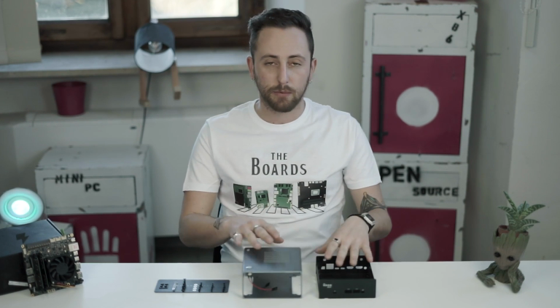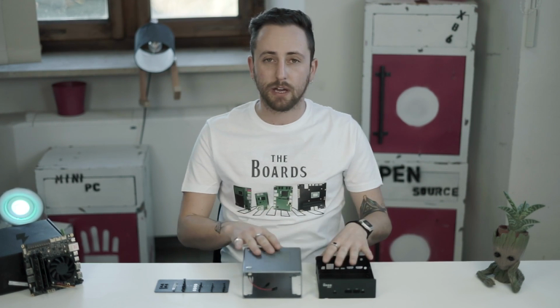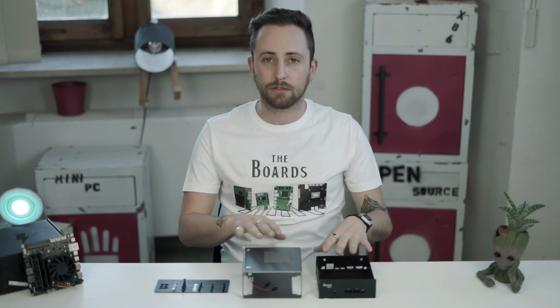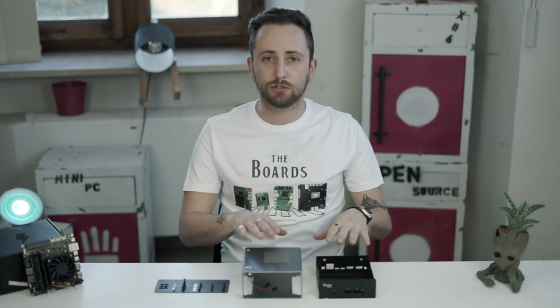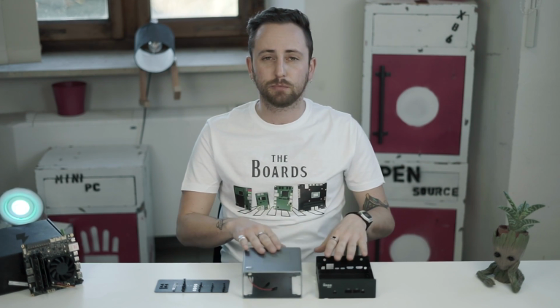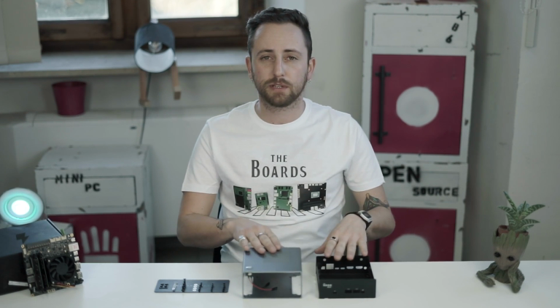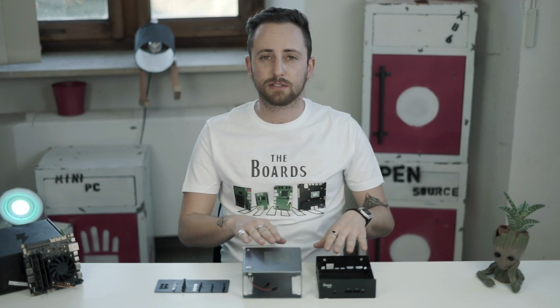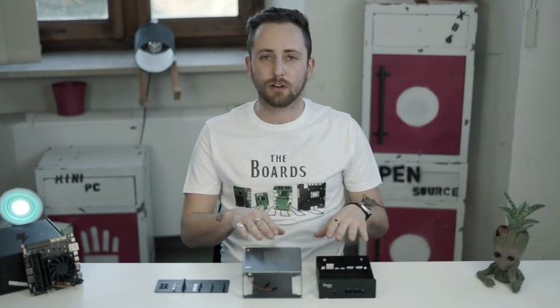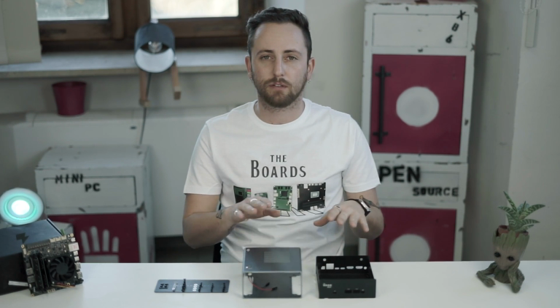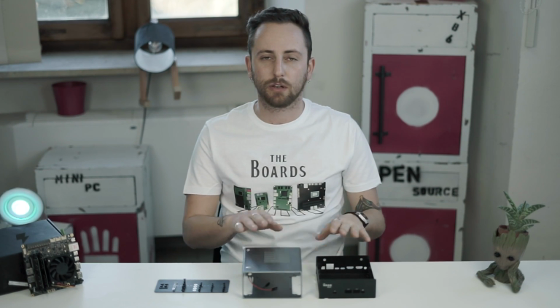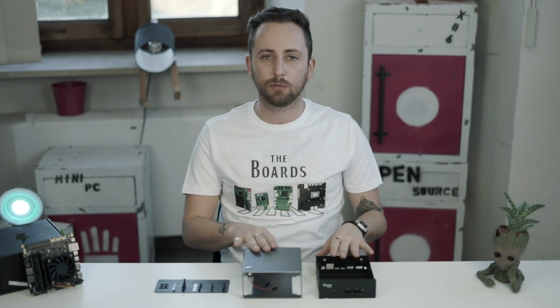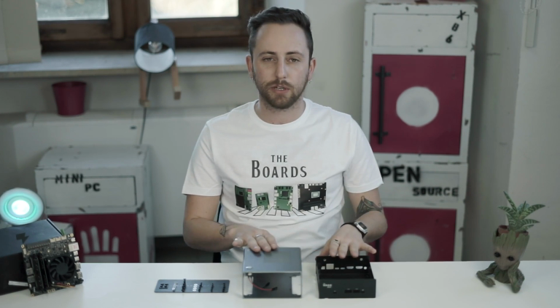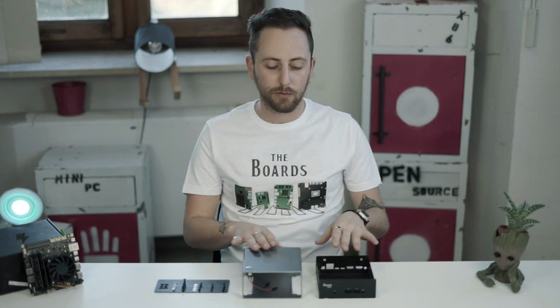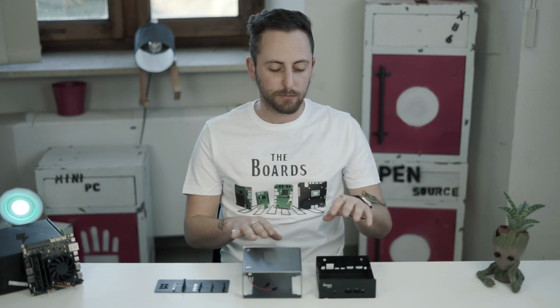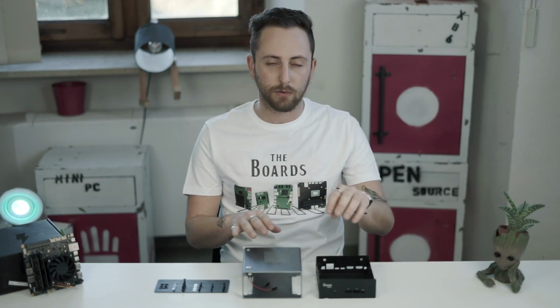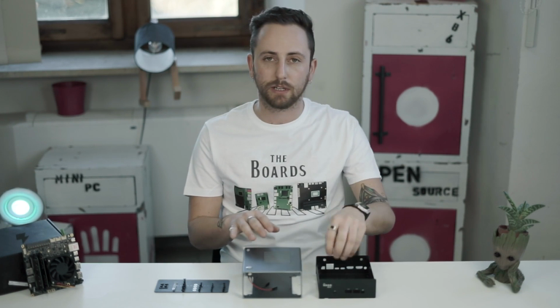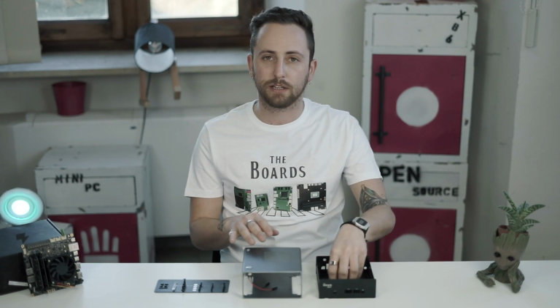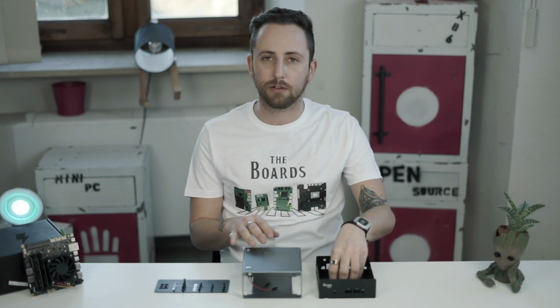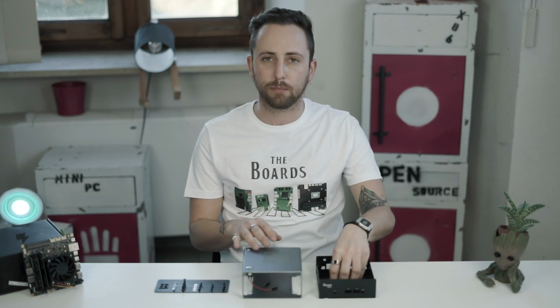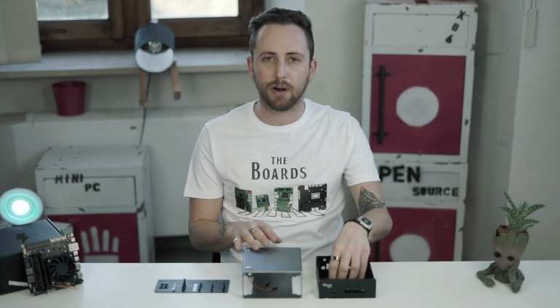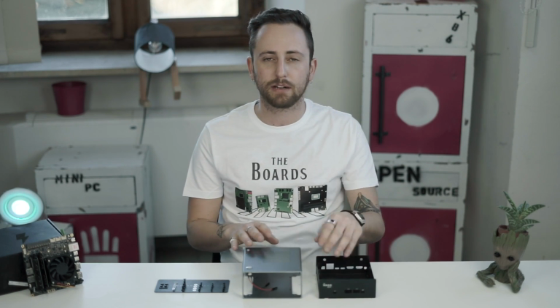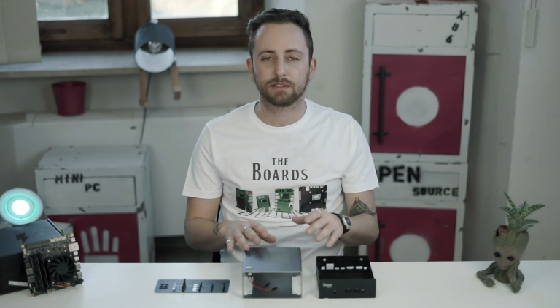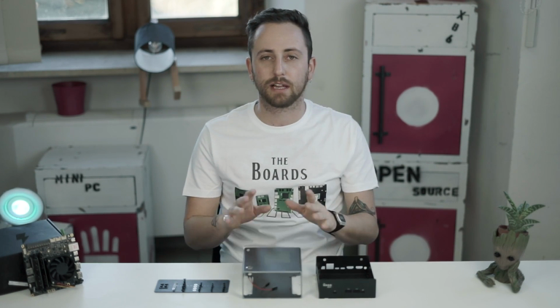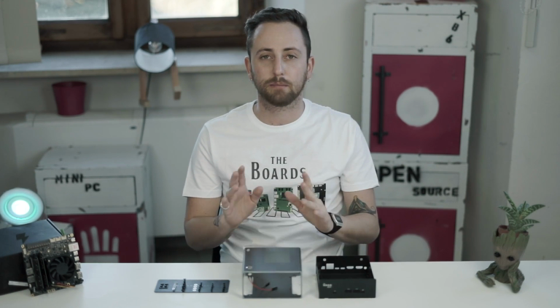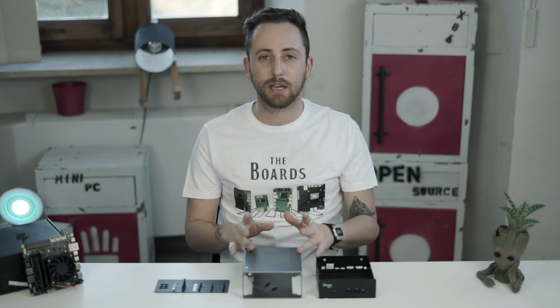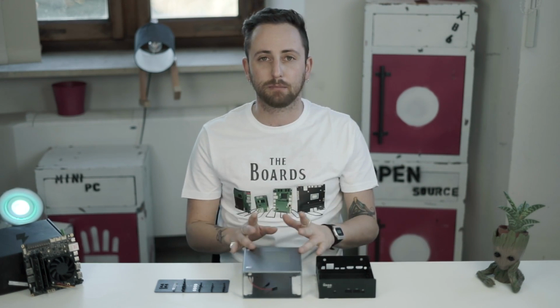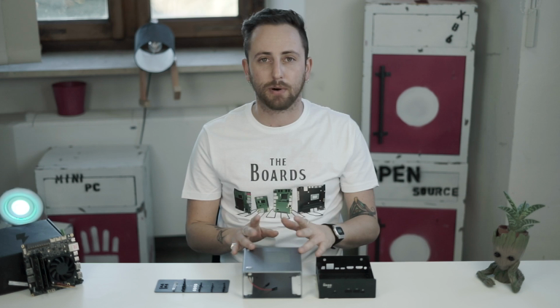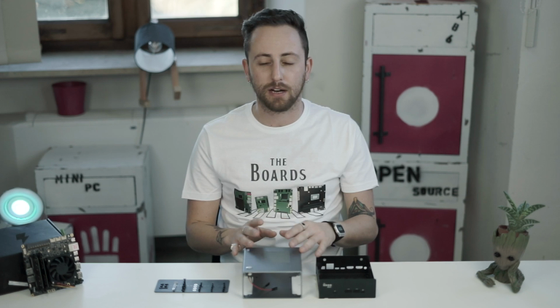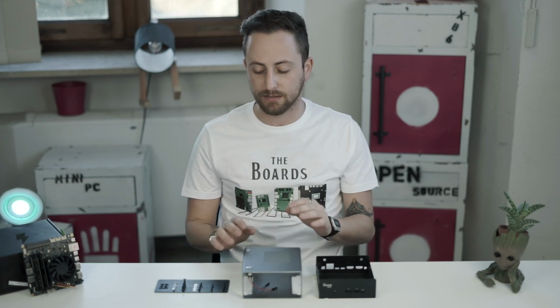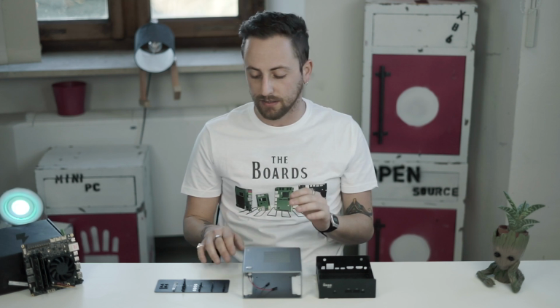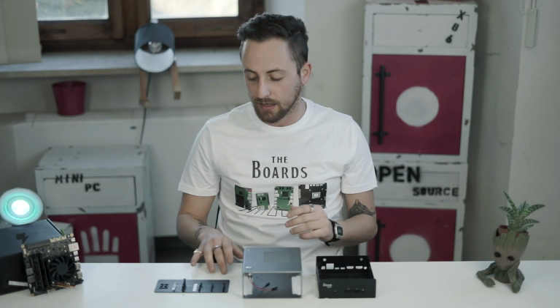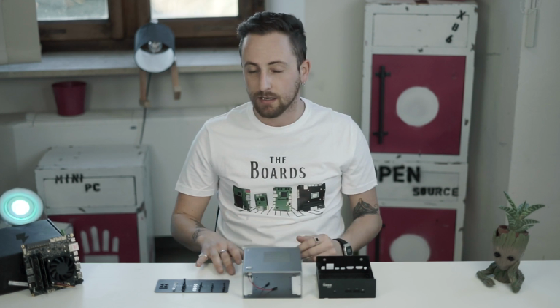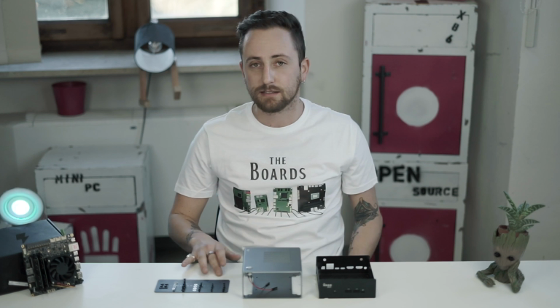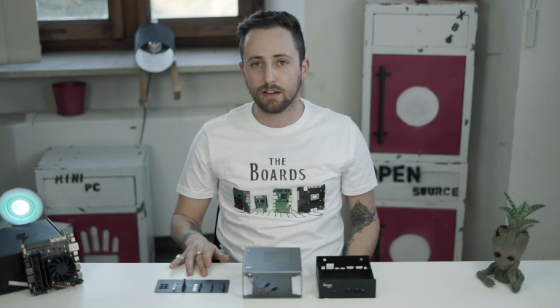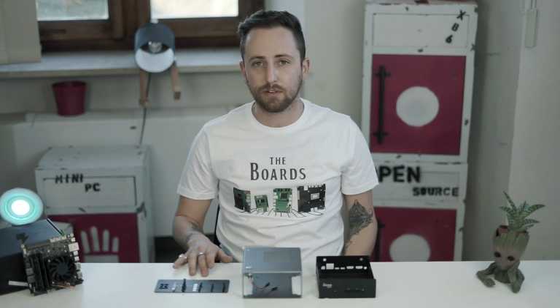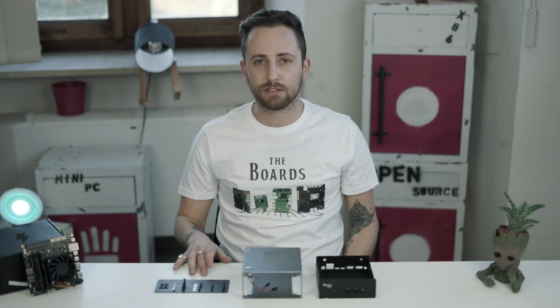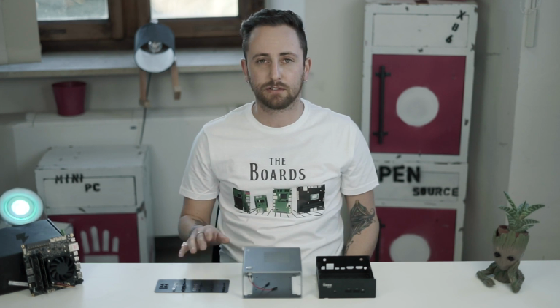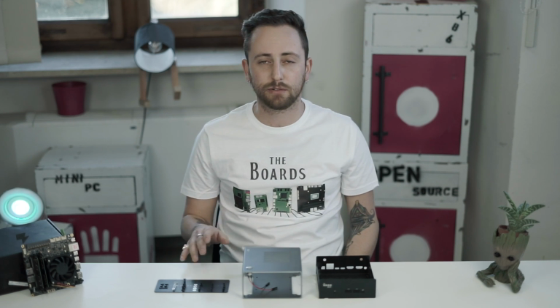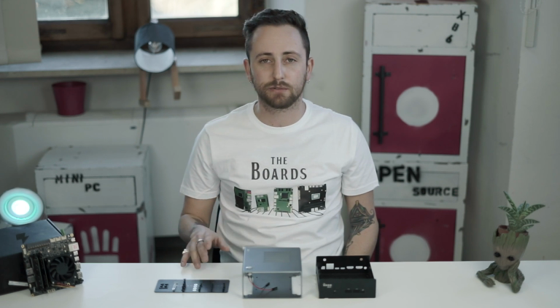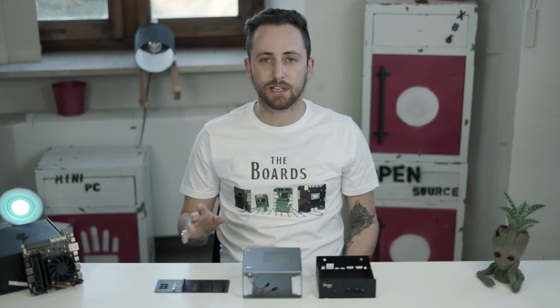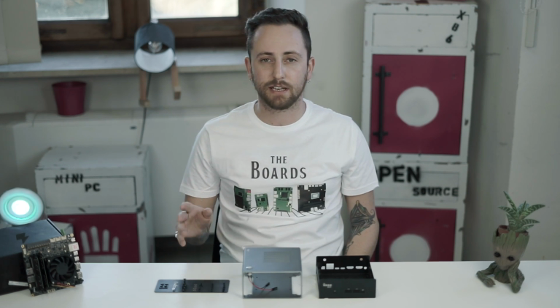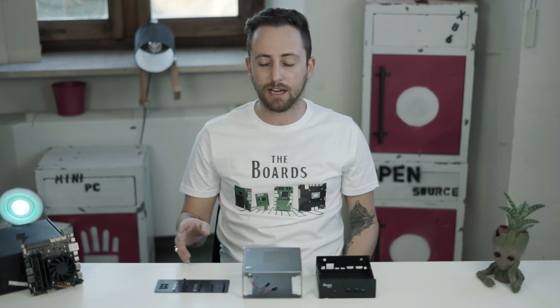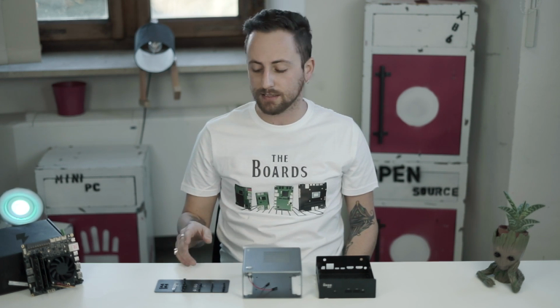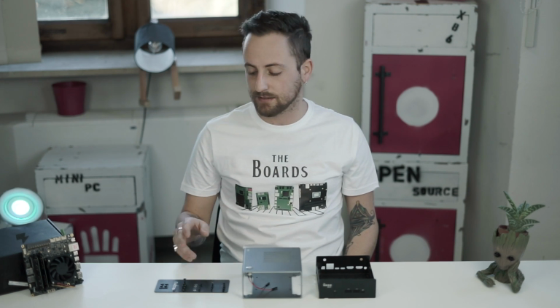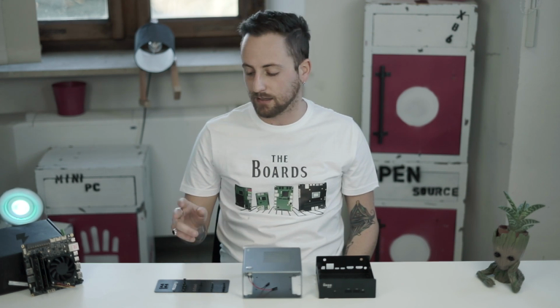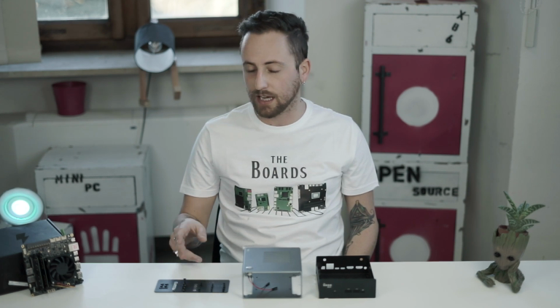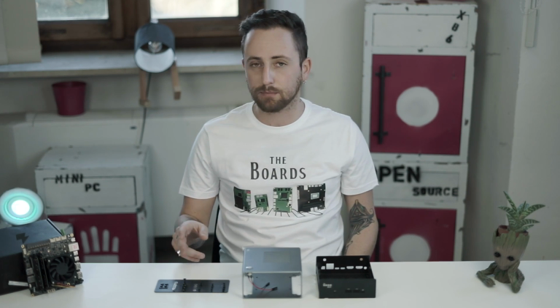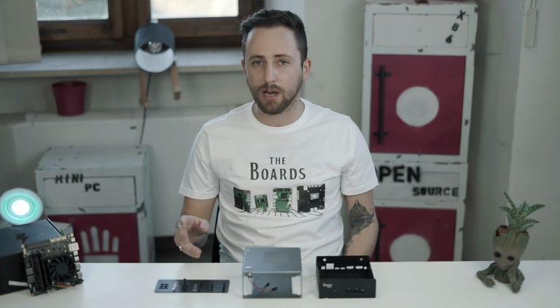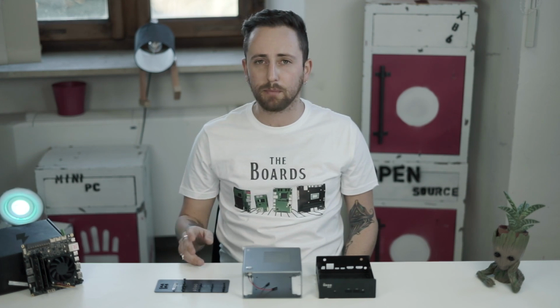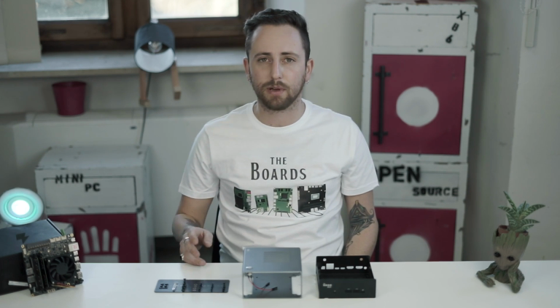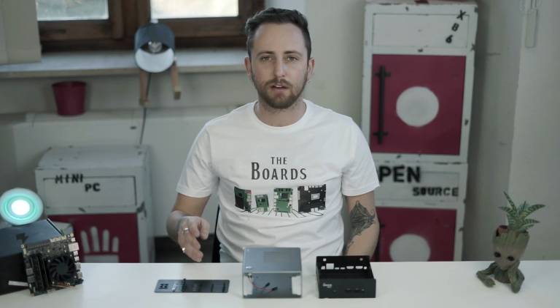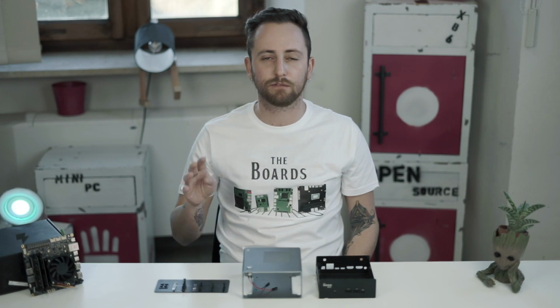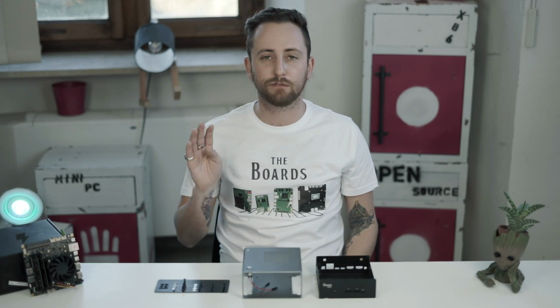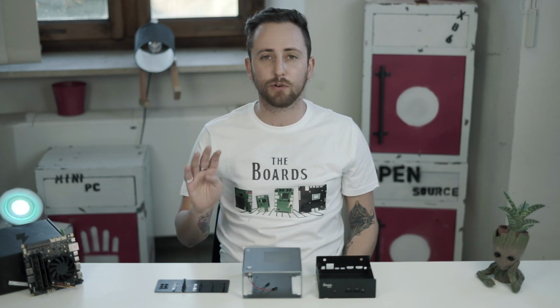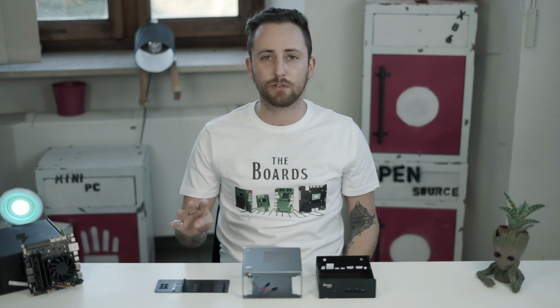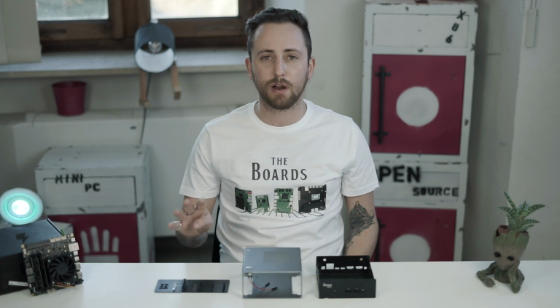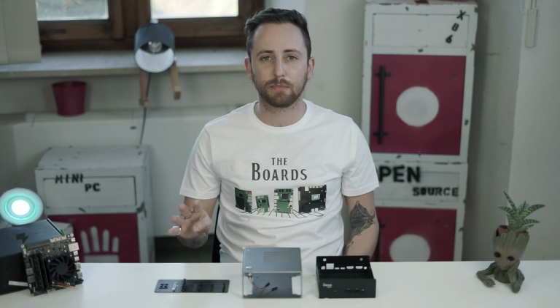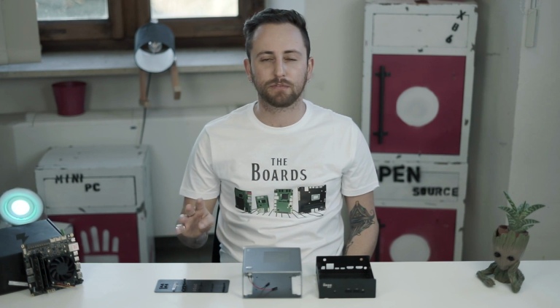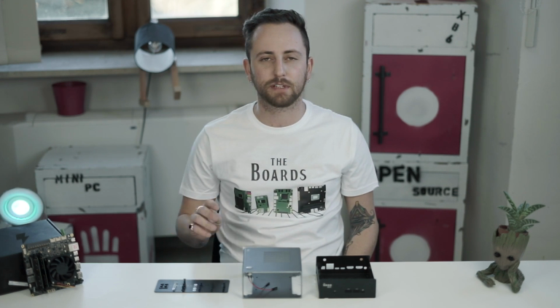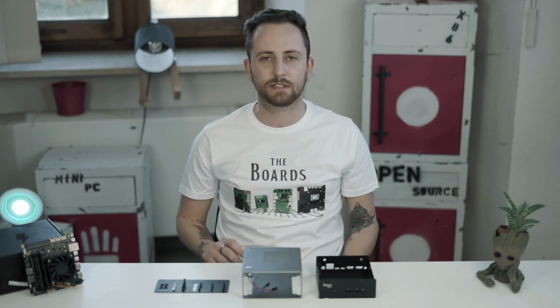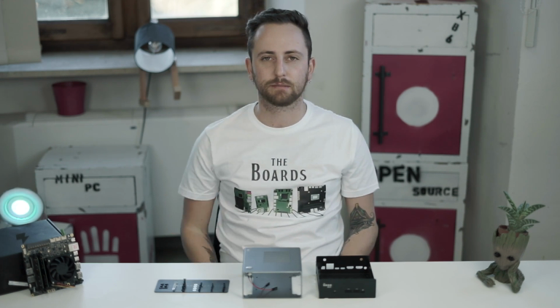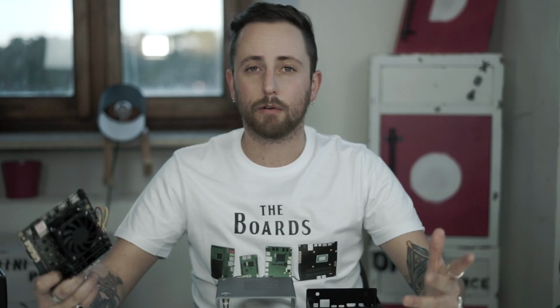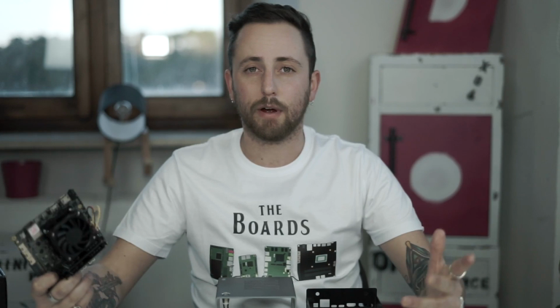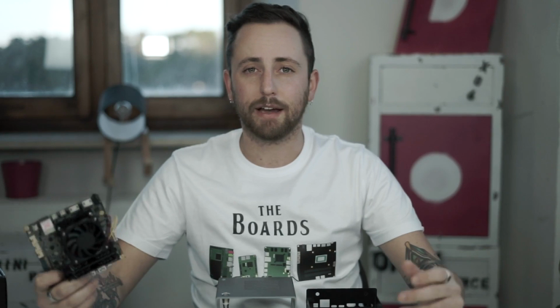We have two pieces of aluminum — the inner part and the main part — several screws and nuts, a light pipe, and four rubber feet.